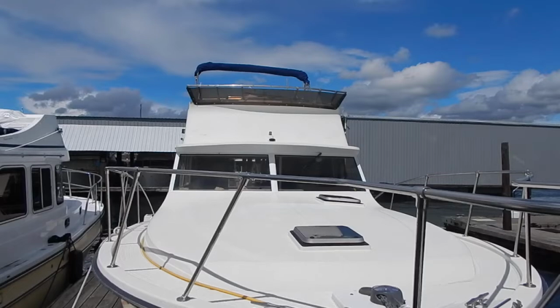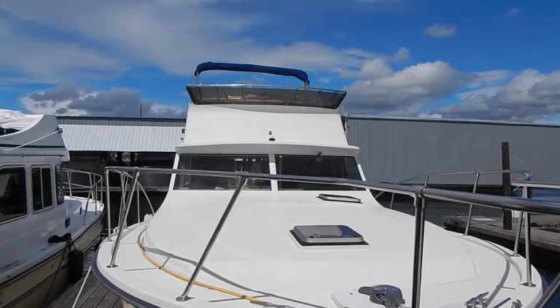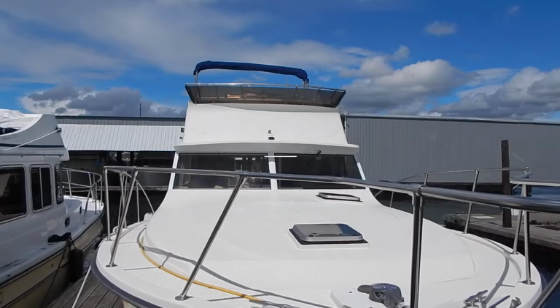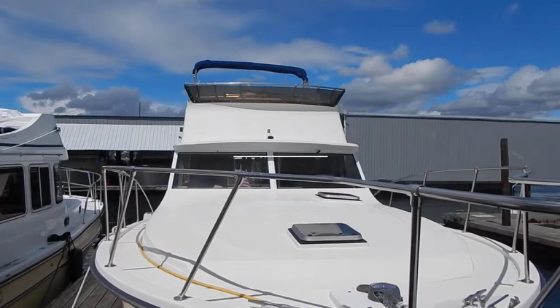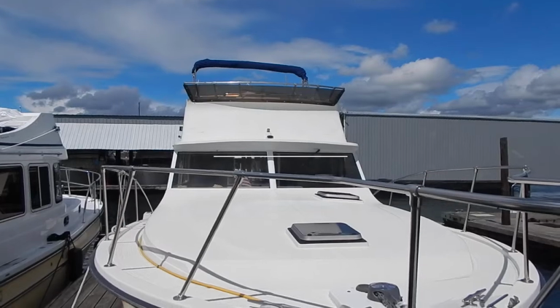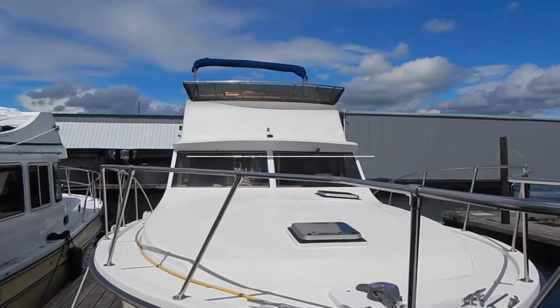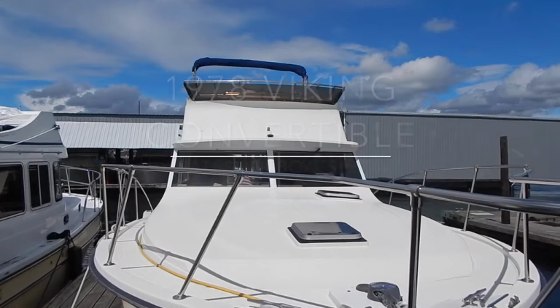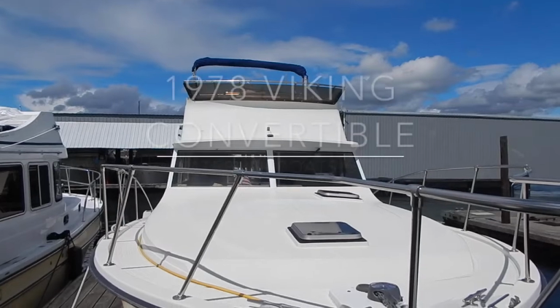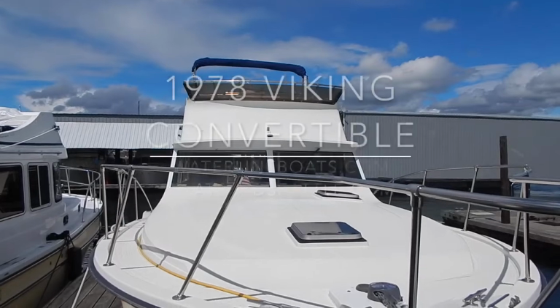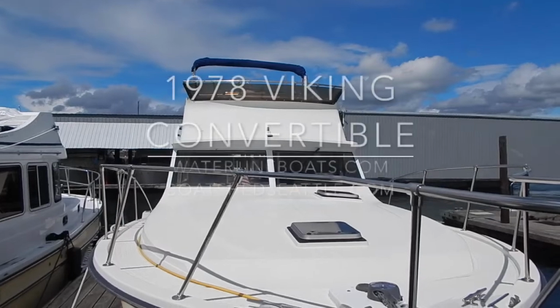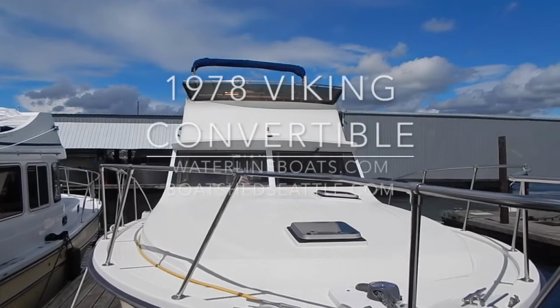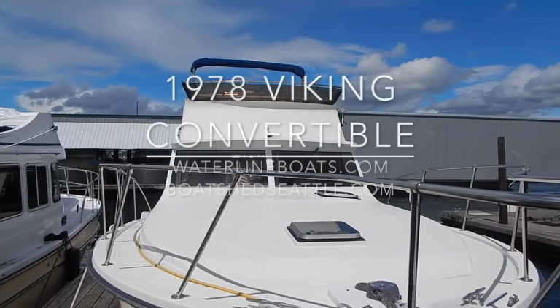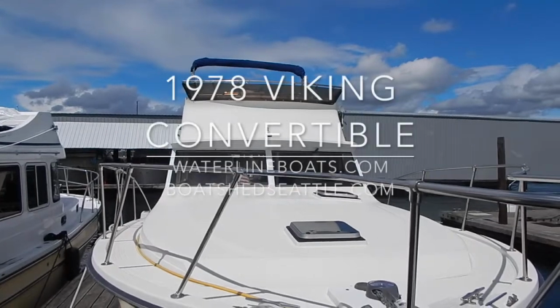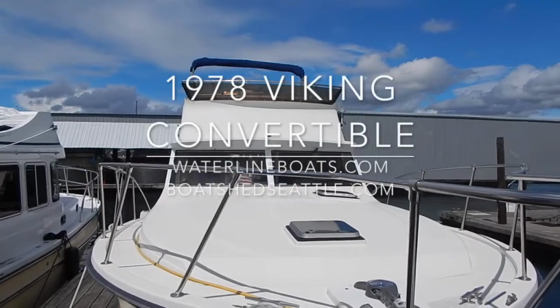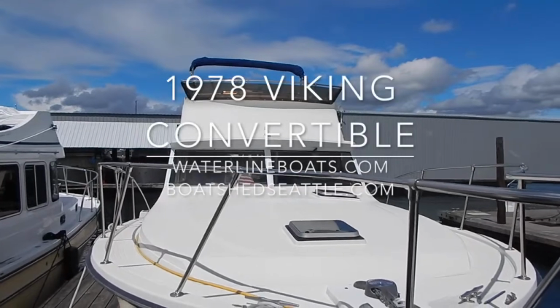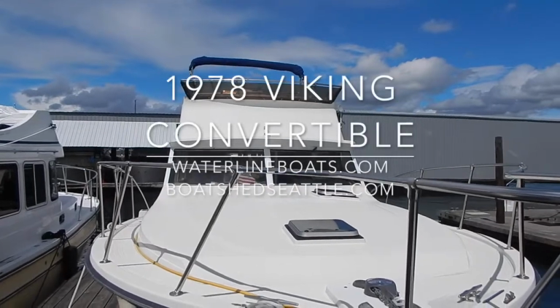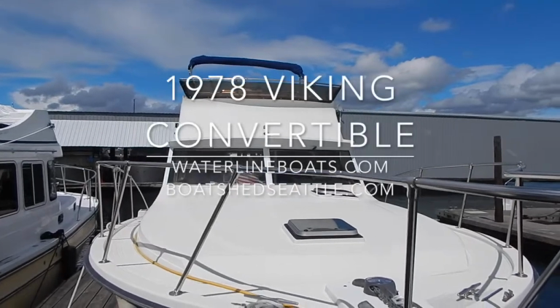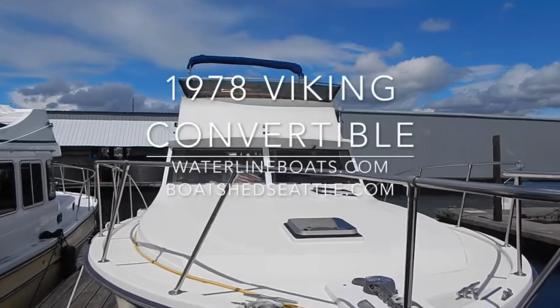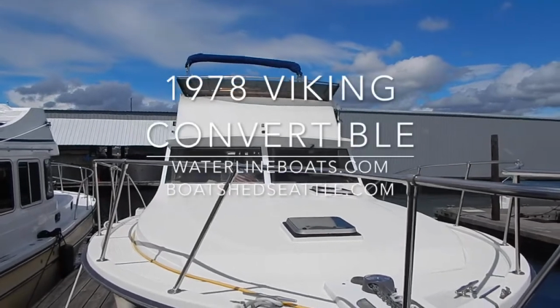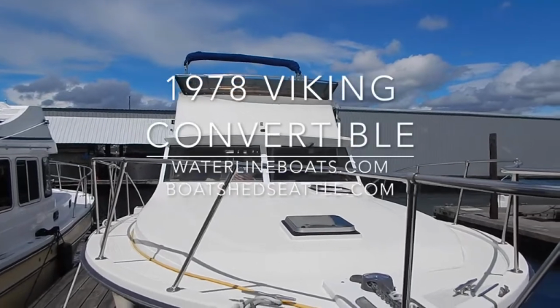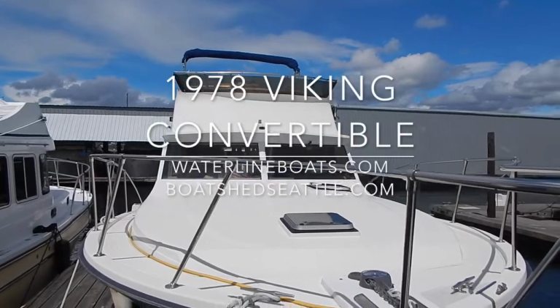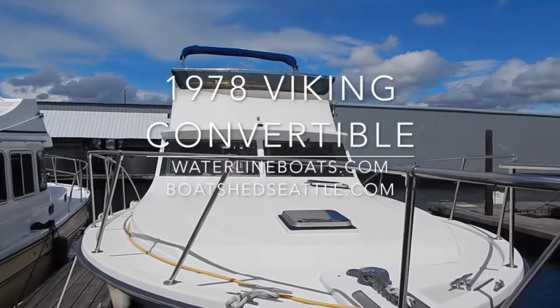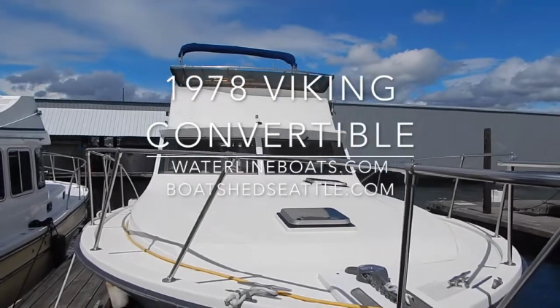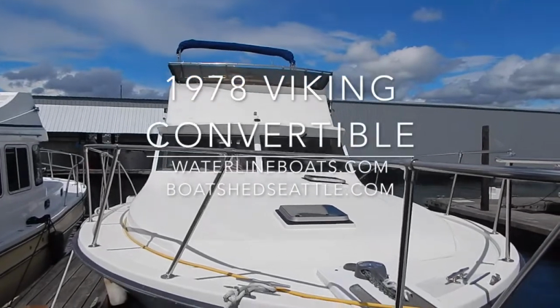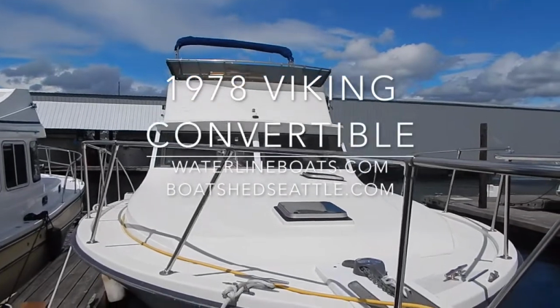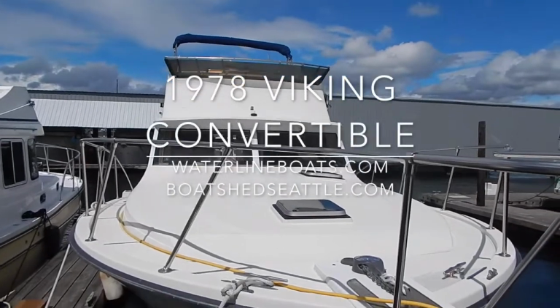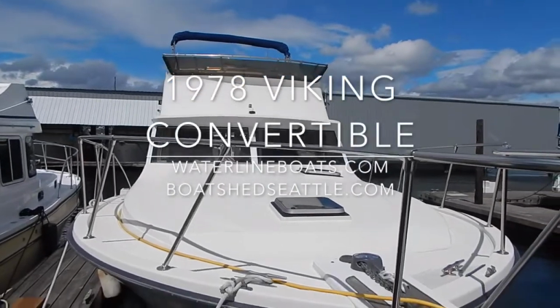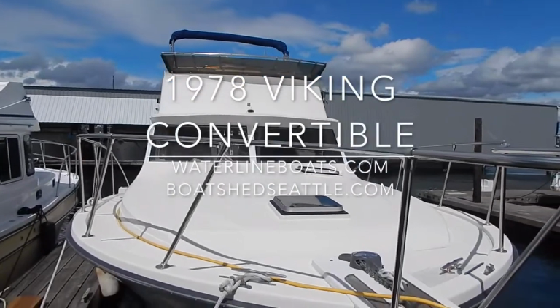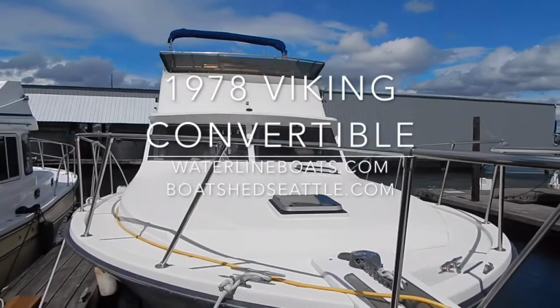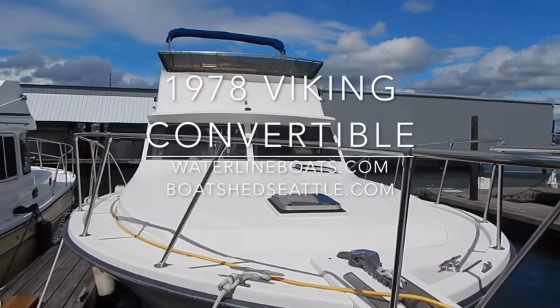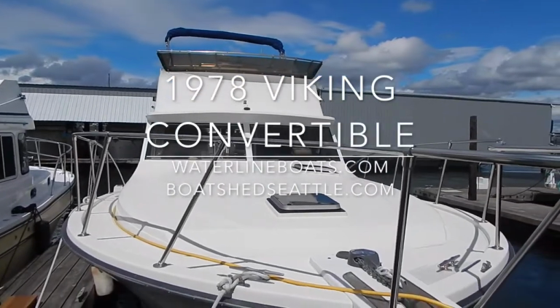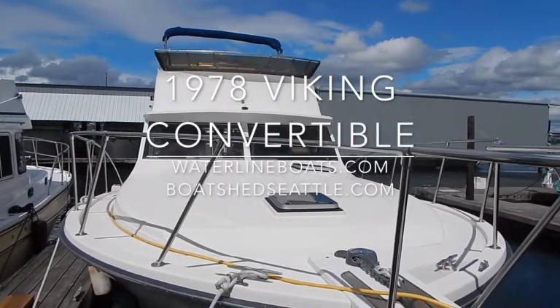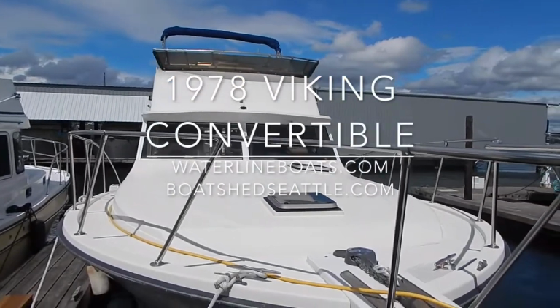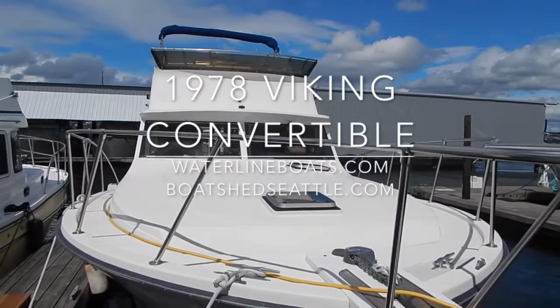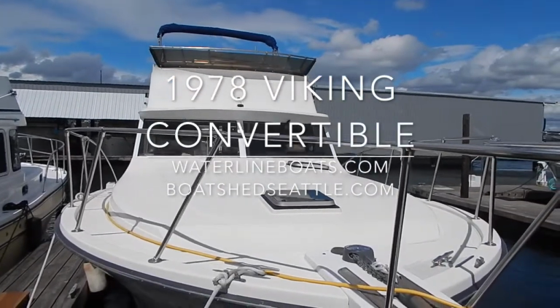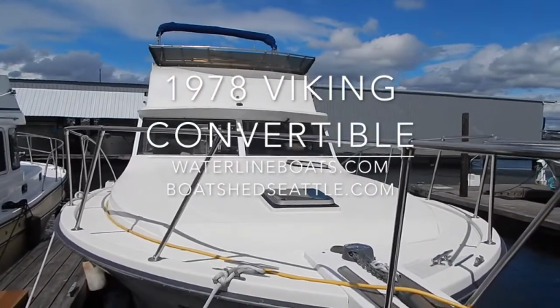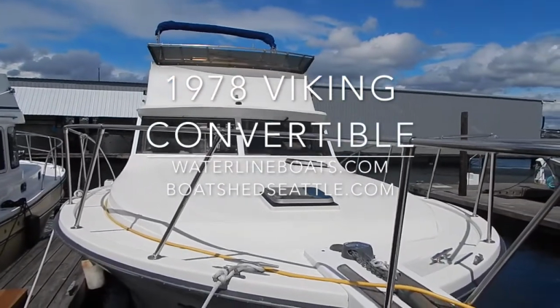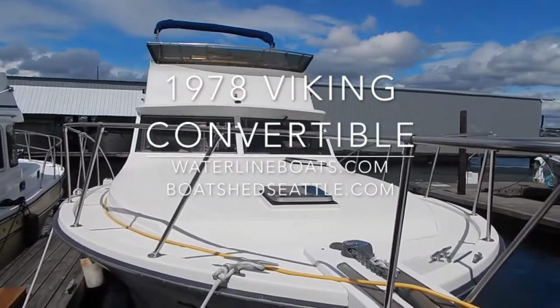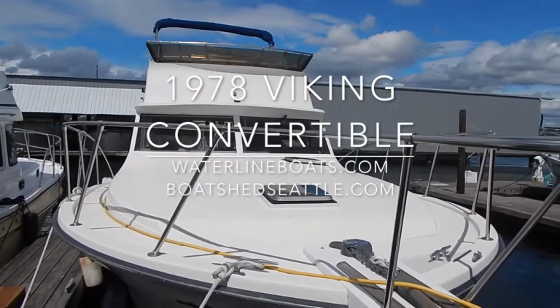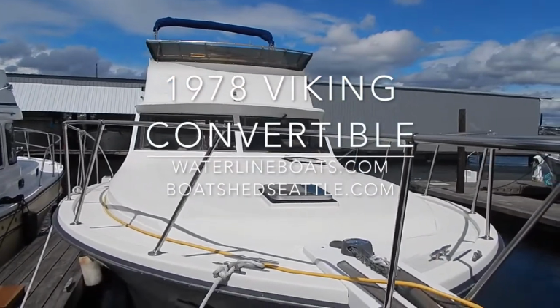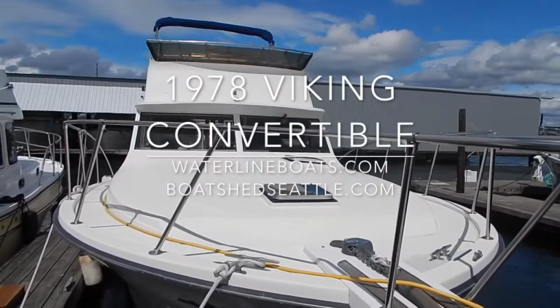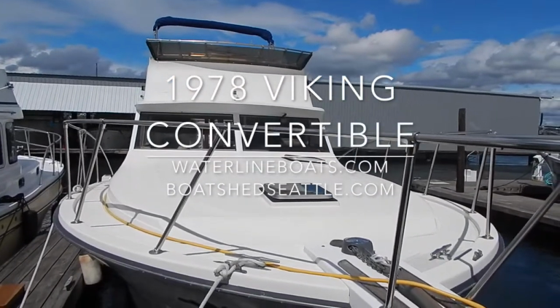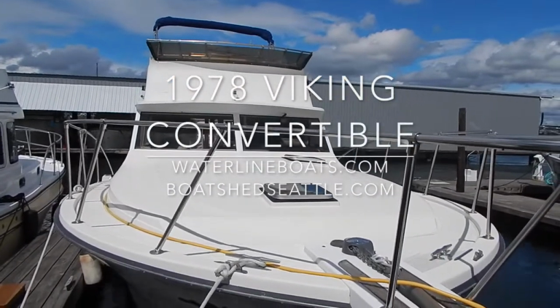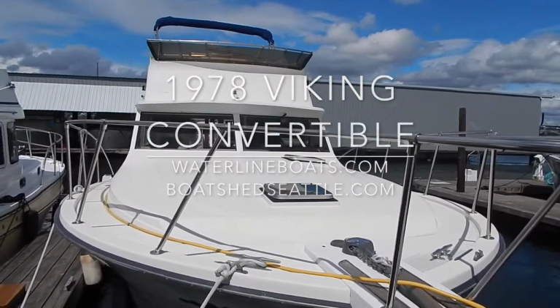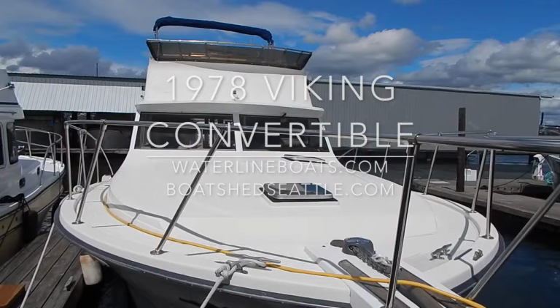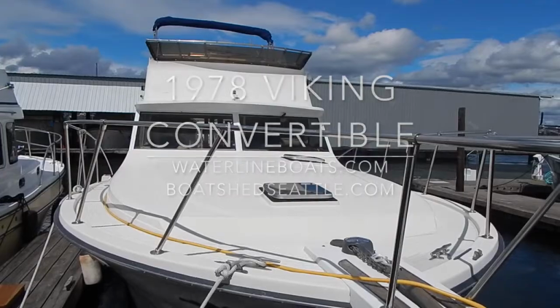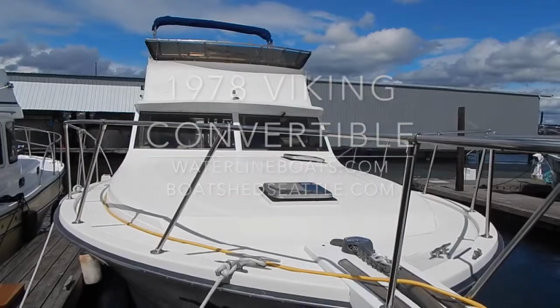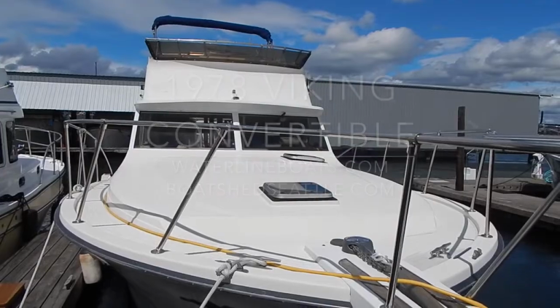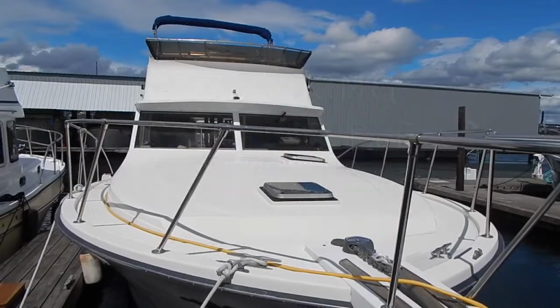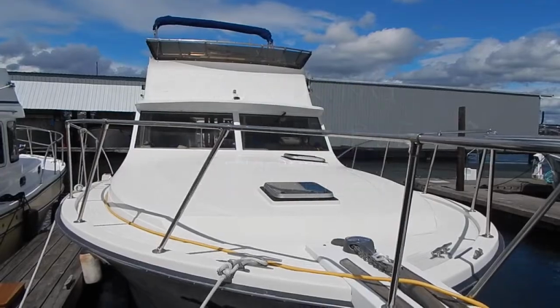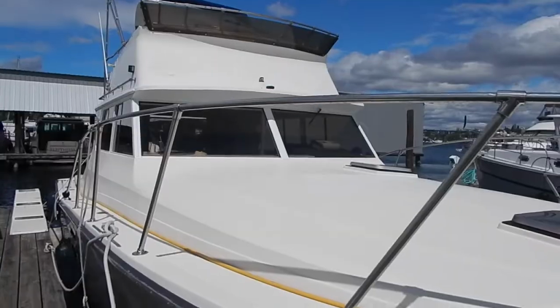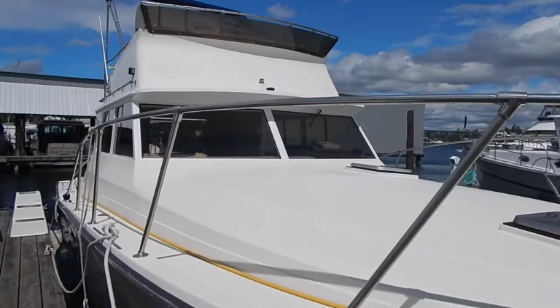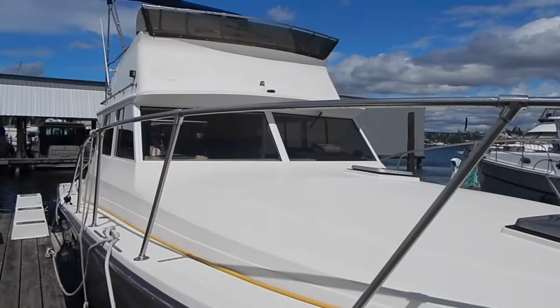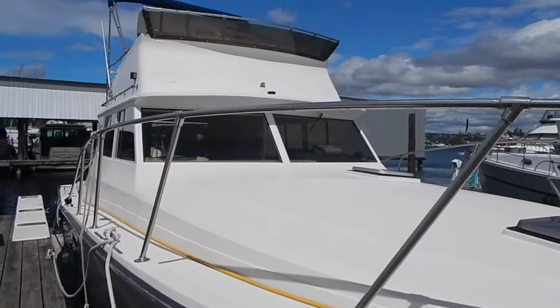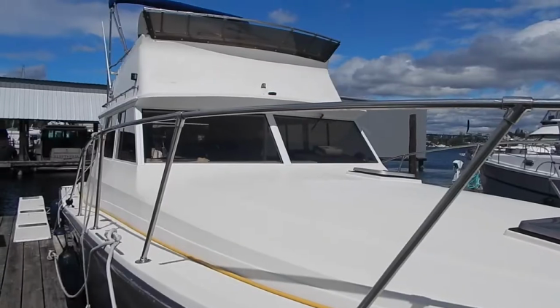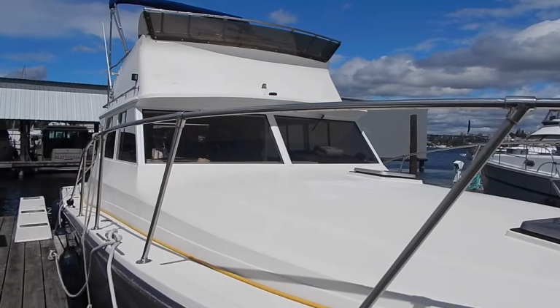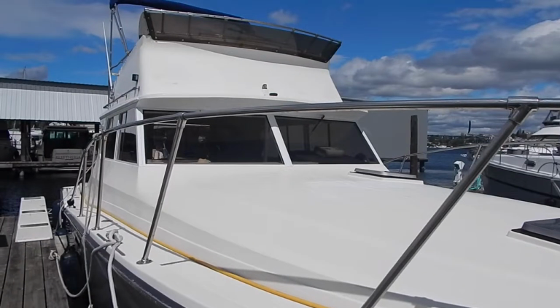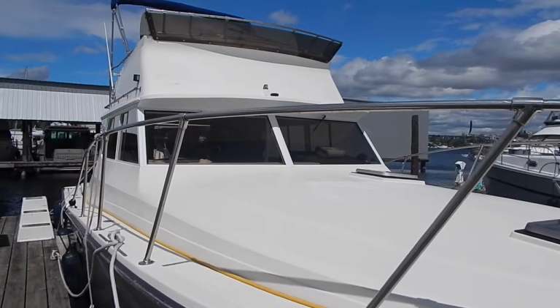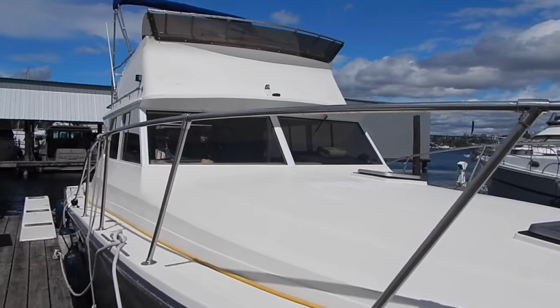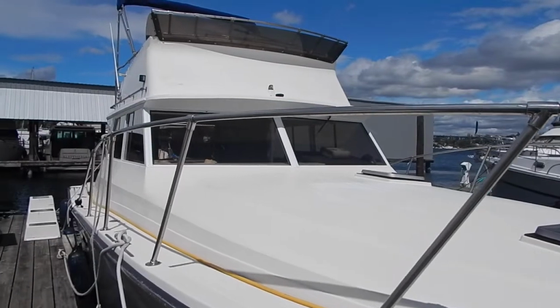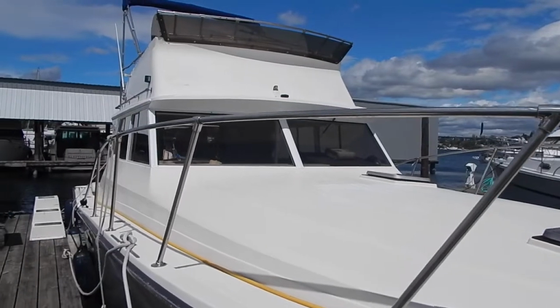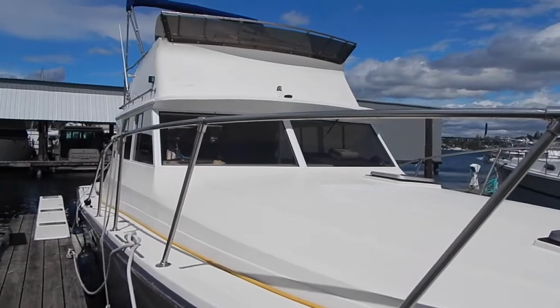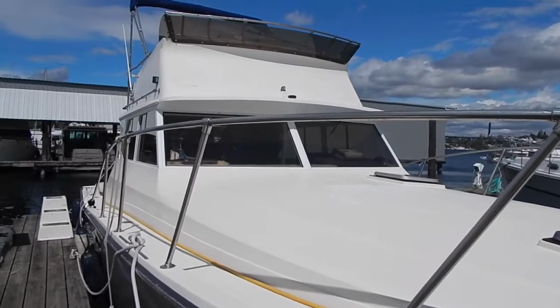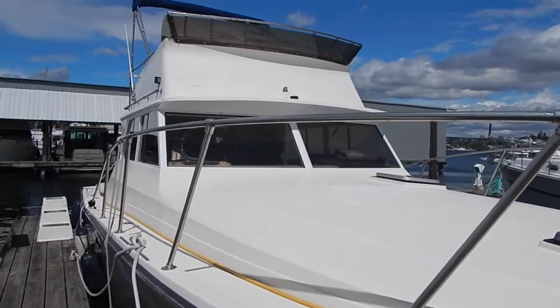Welcome to our video on the 1978 Viking Convertible Powerboat, sponsored by Waterline Boats and Boatshed Seattle.